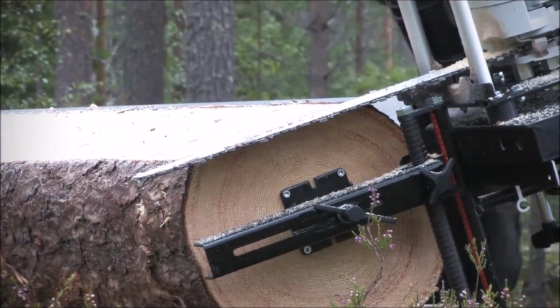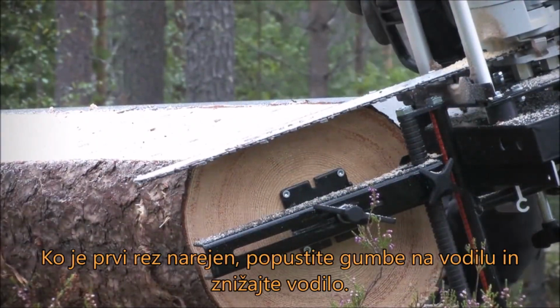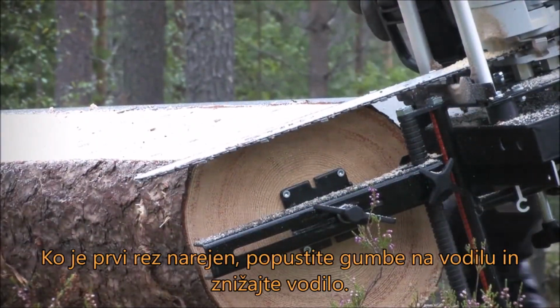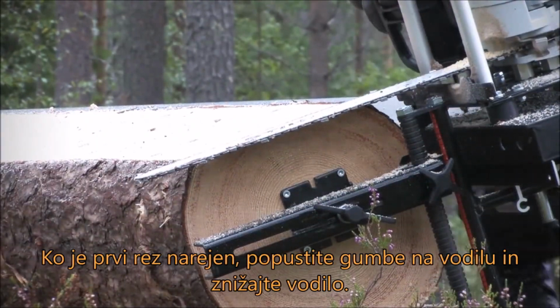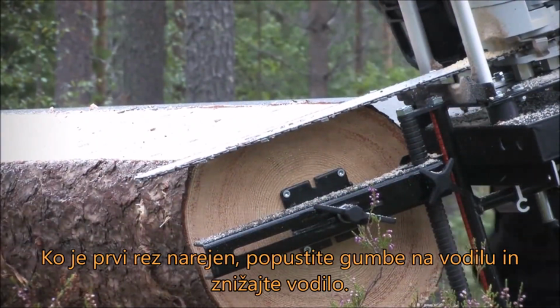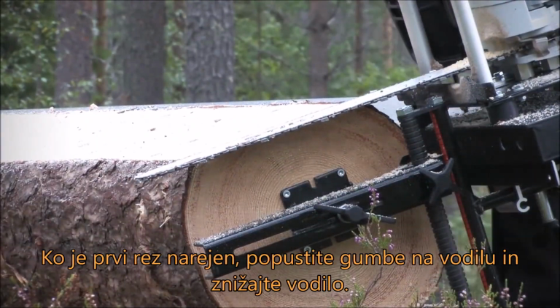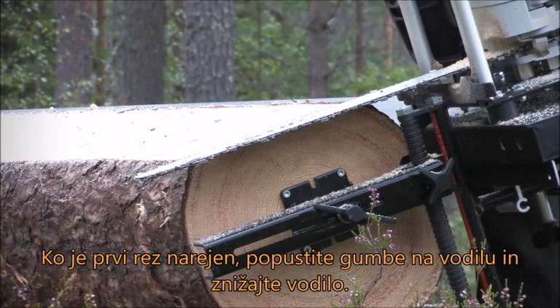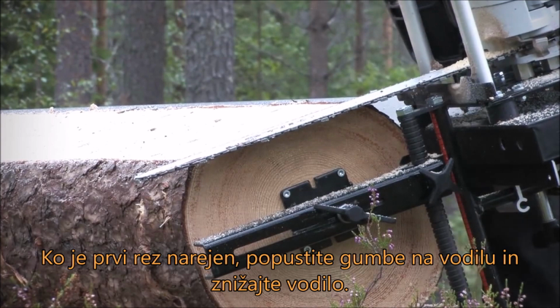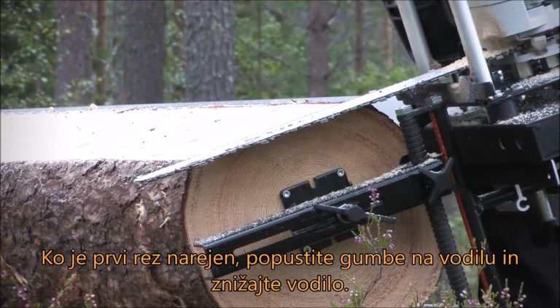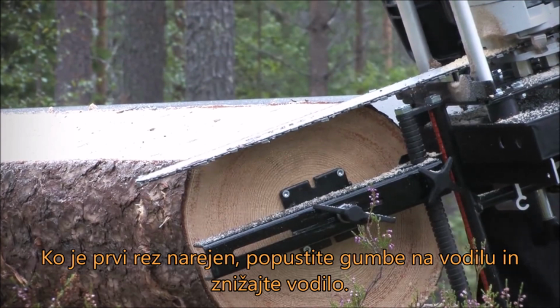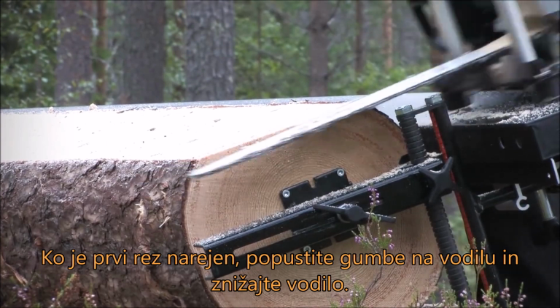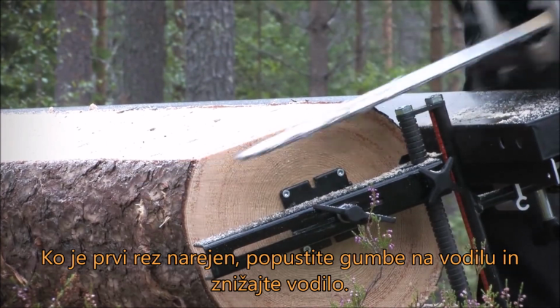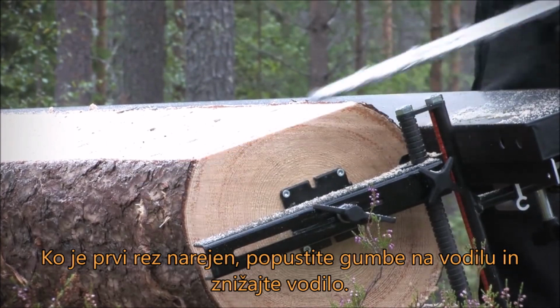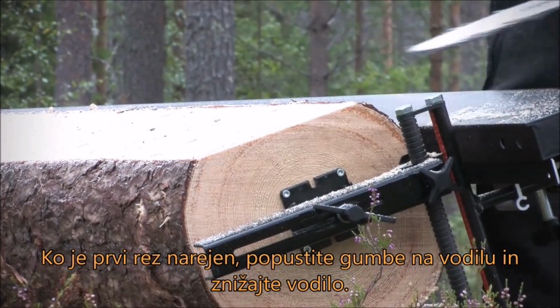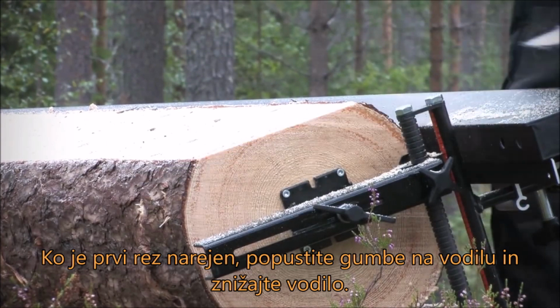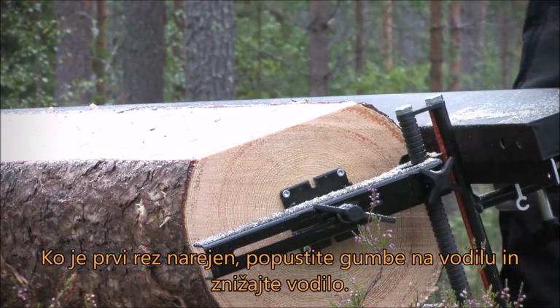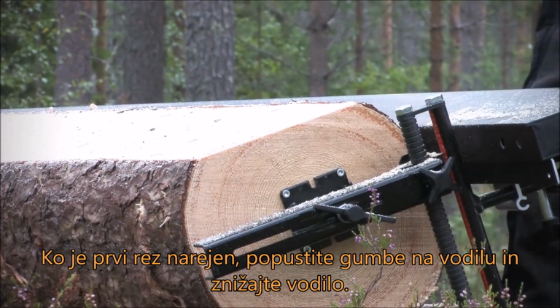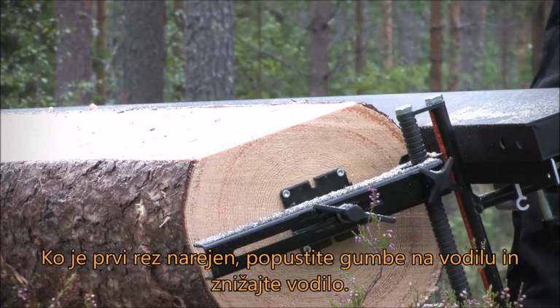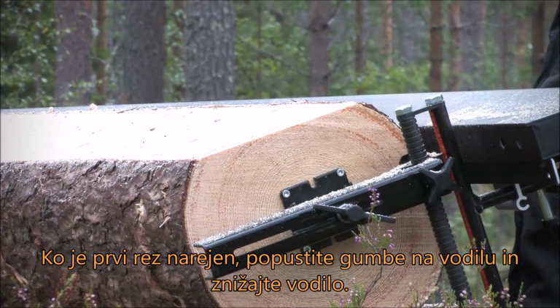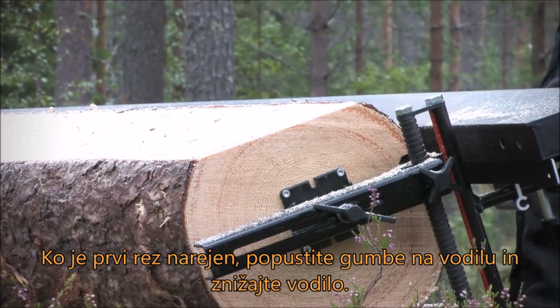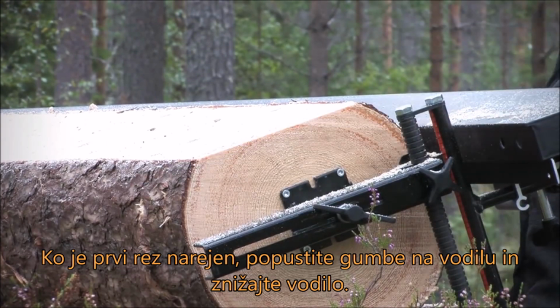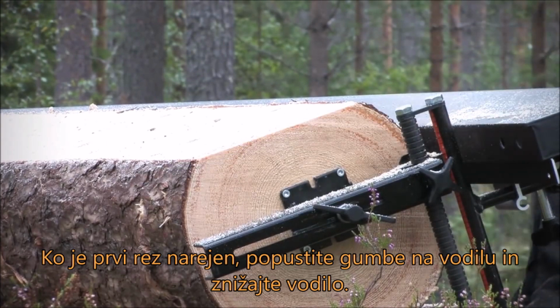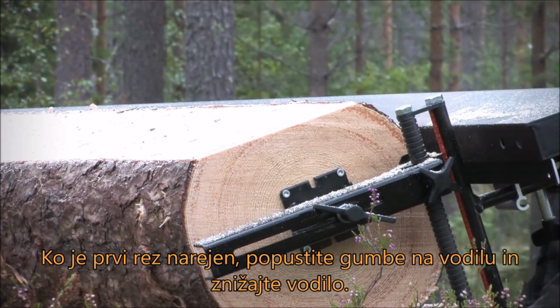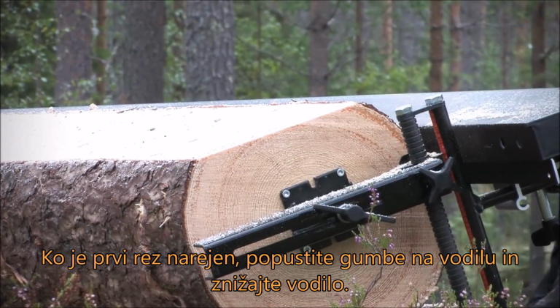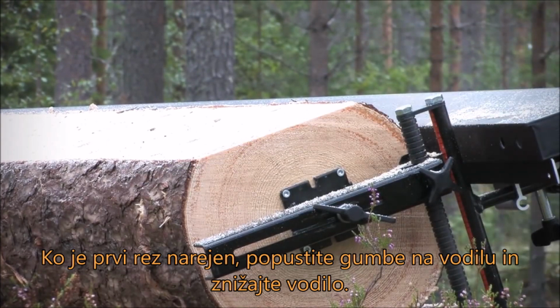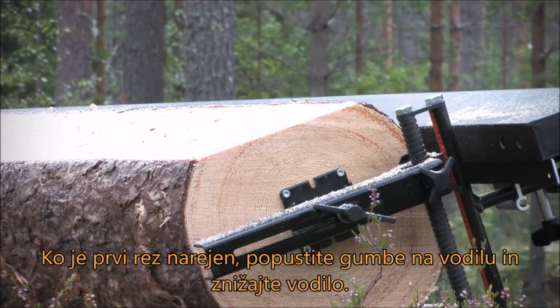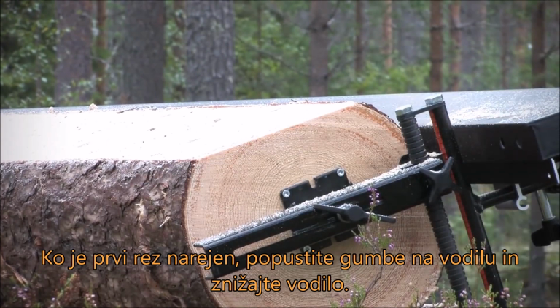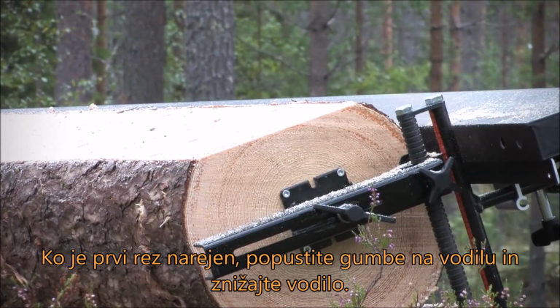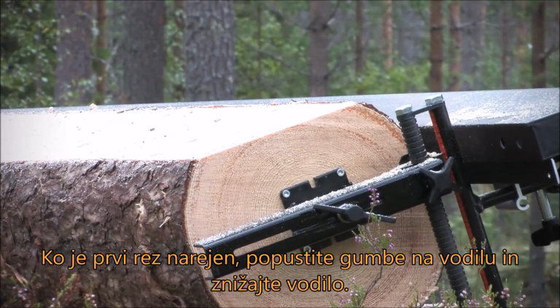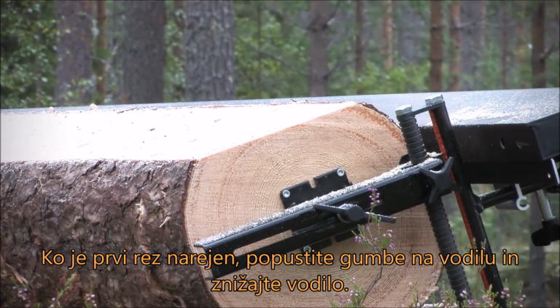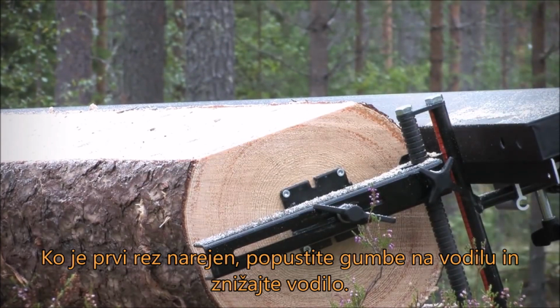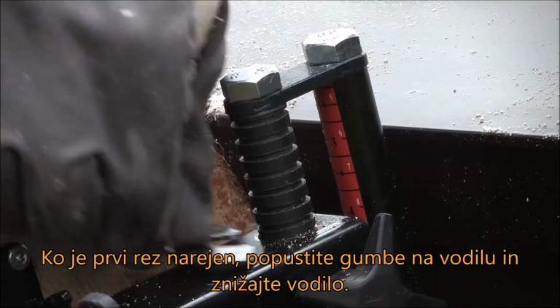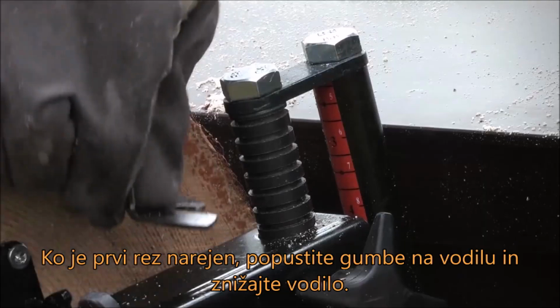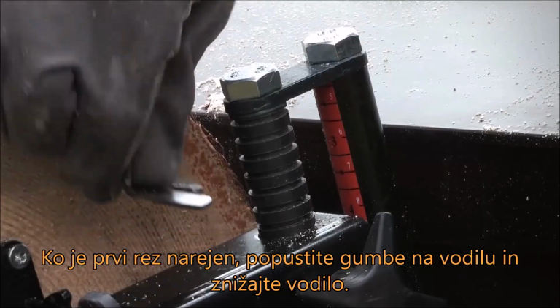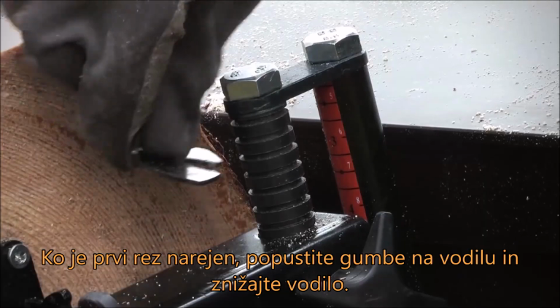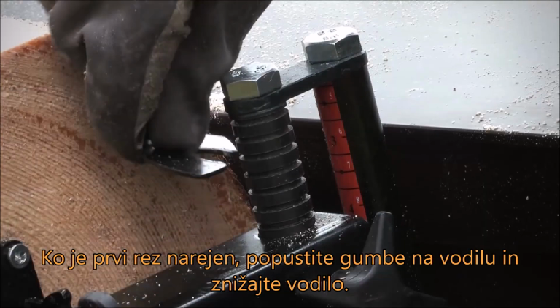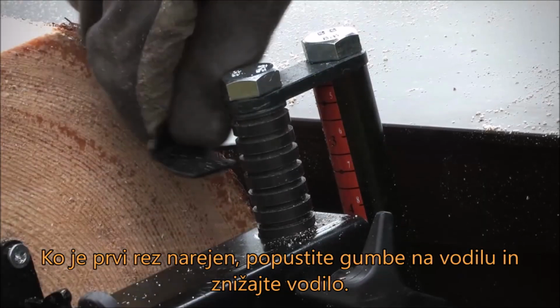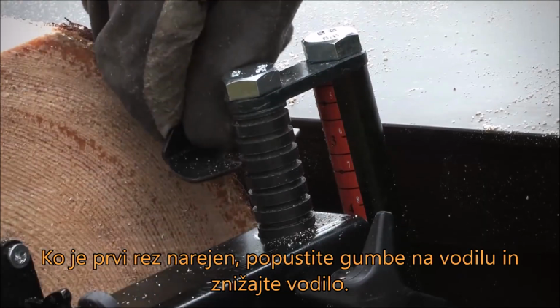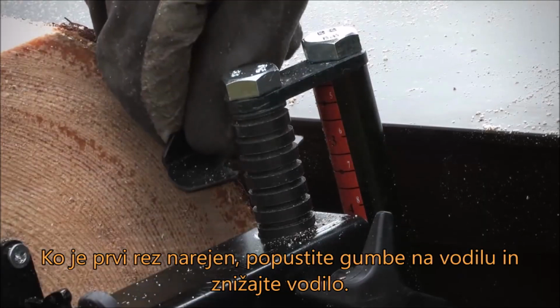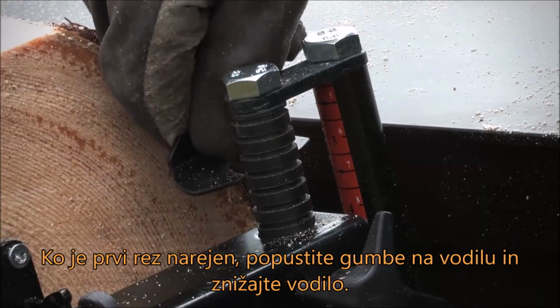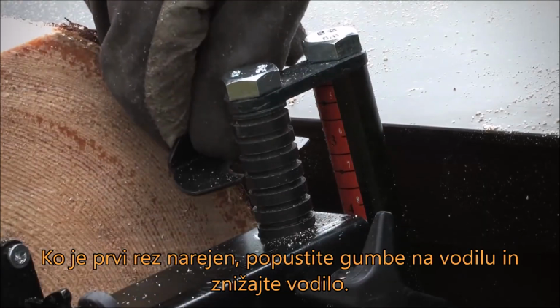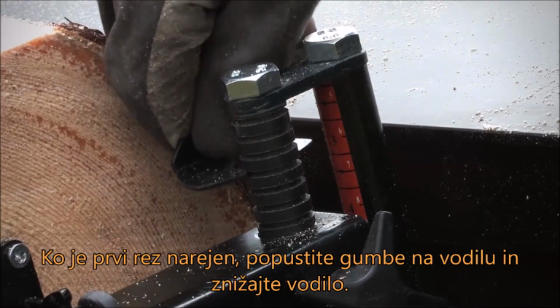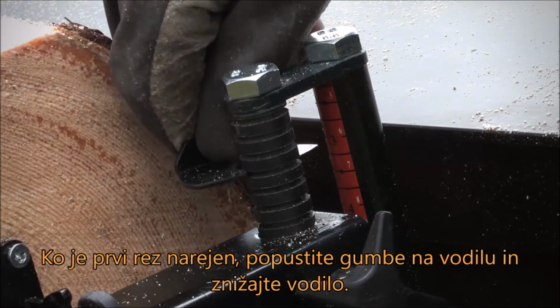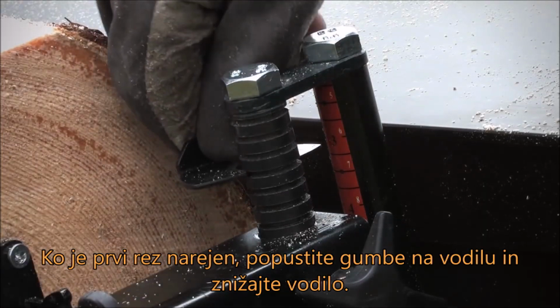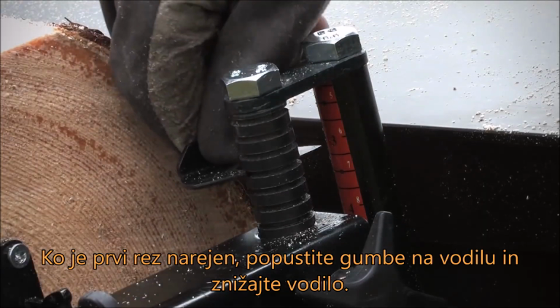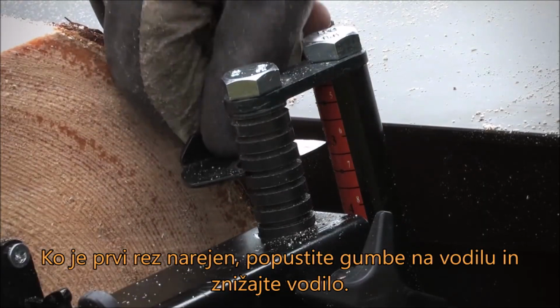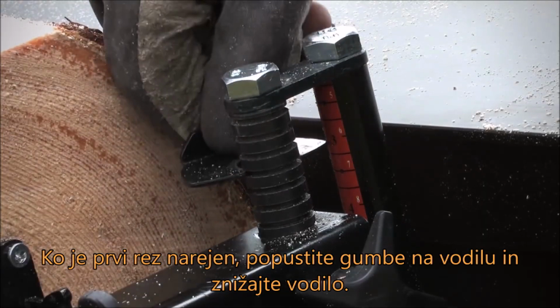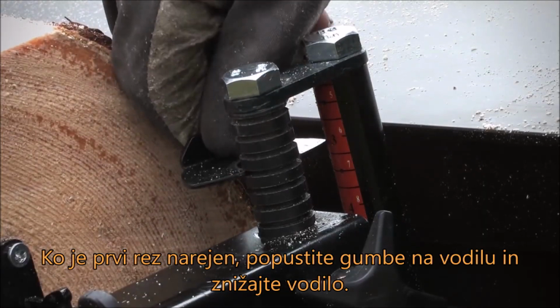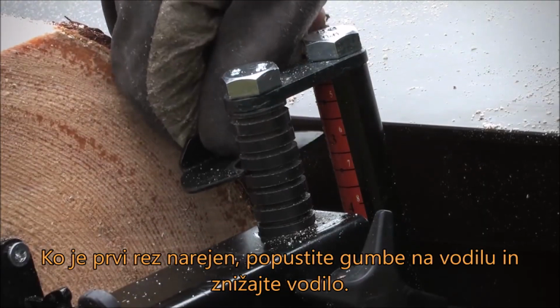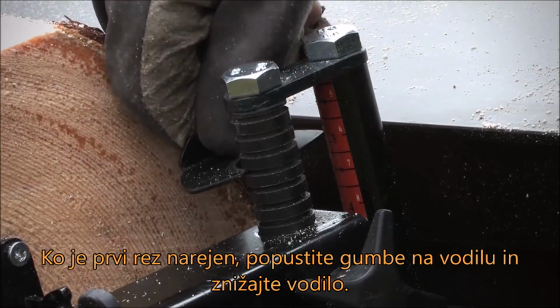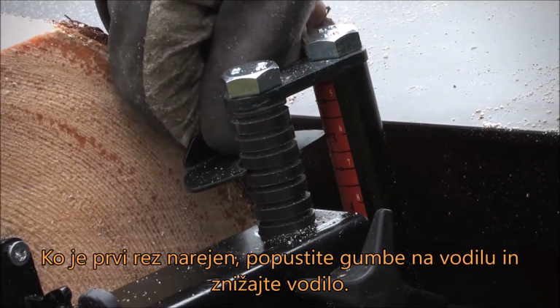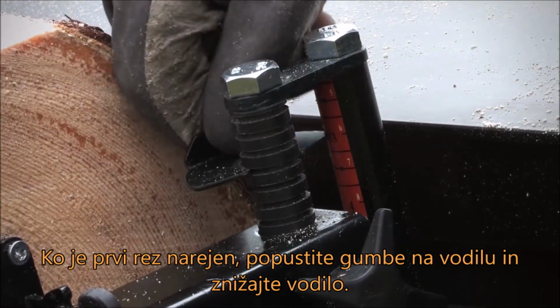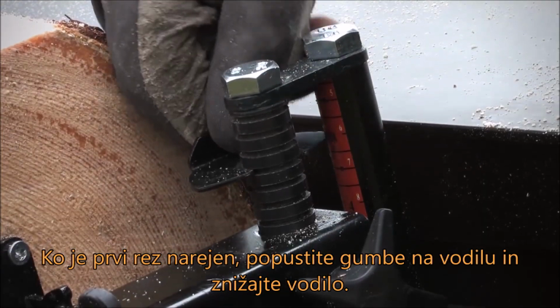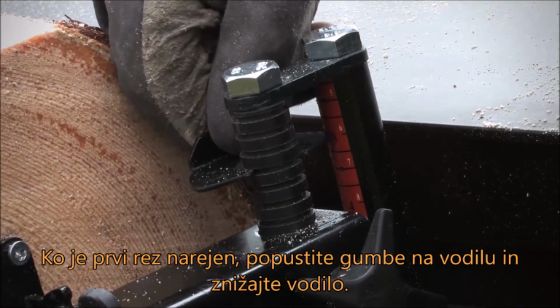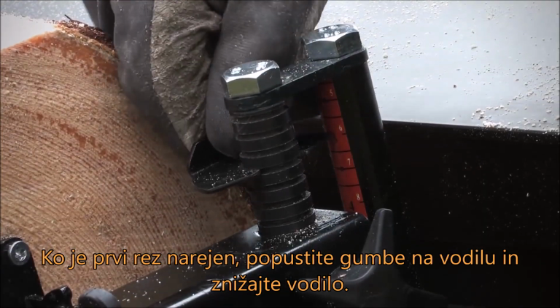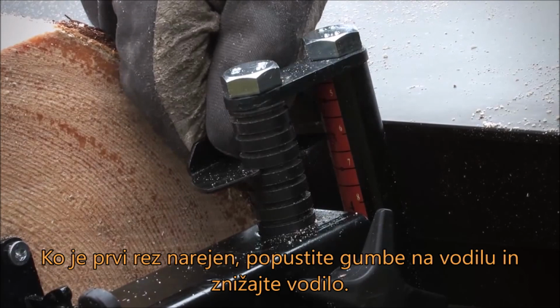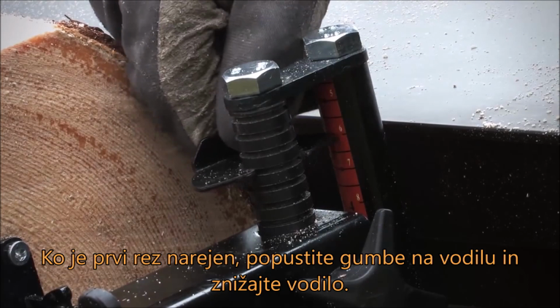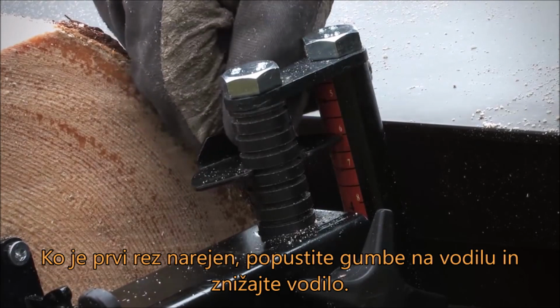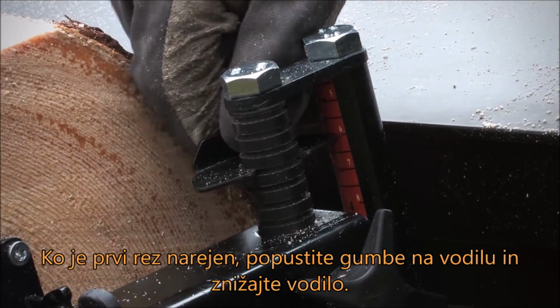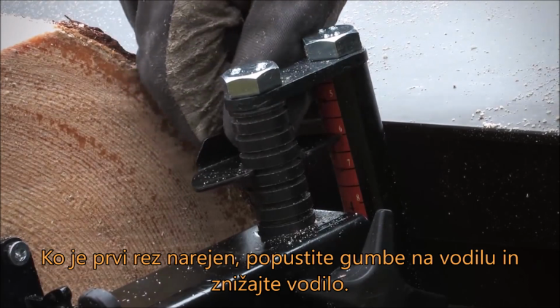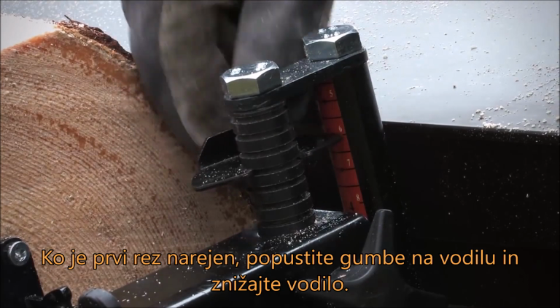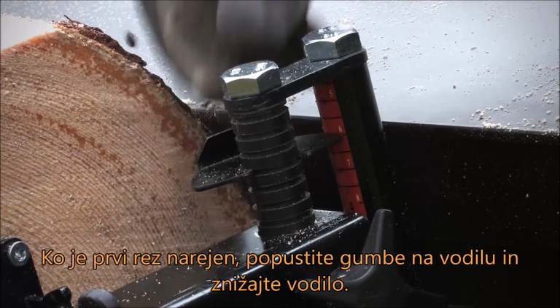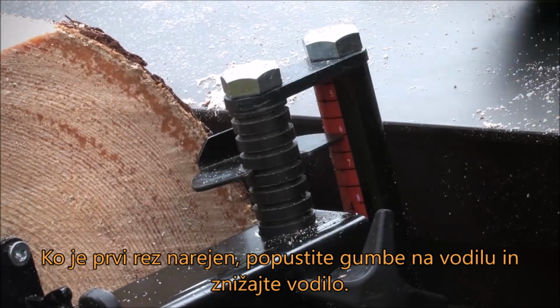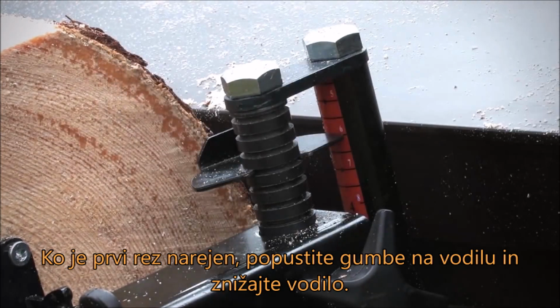Once the first cut is complete, loosen the knobs on the guide rail holders and lower the guide rail to create a wane-edged board.